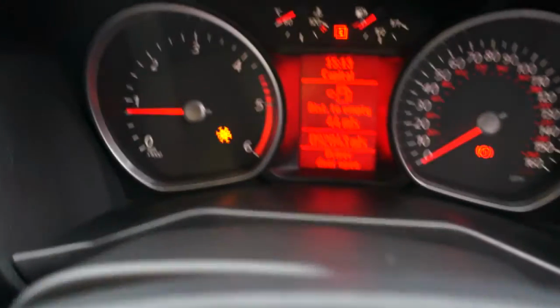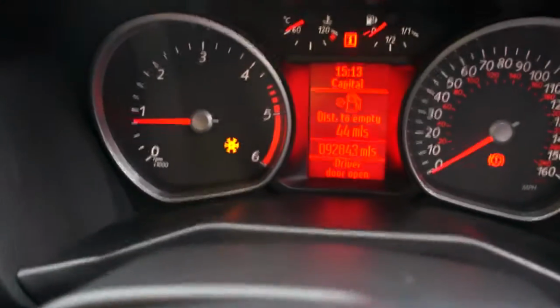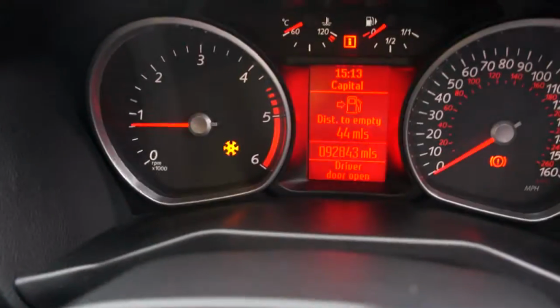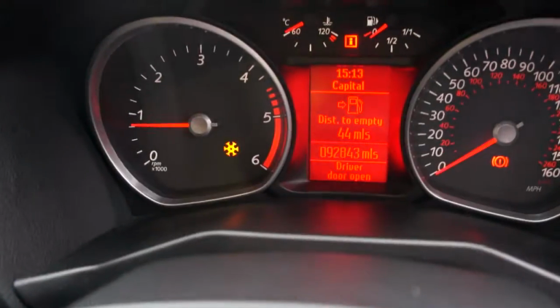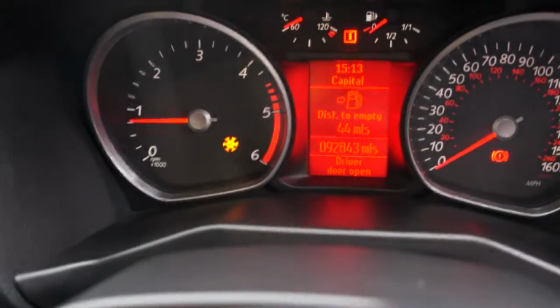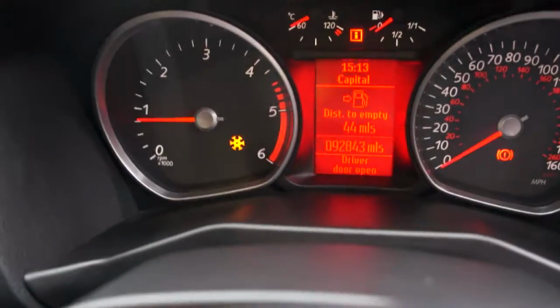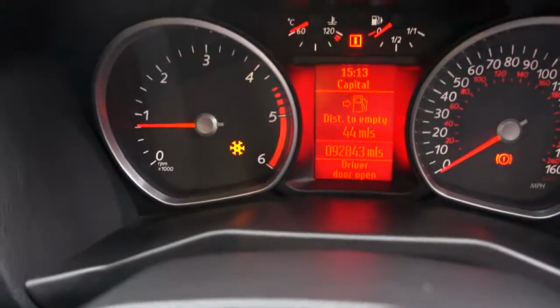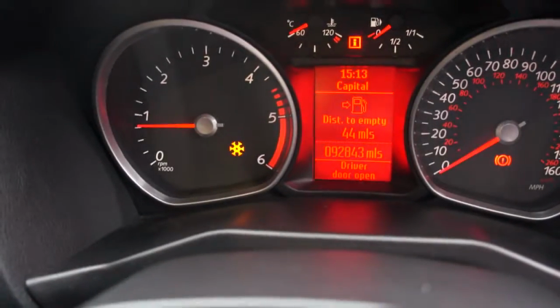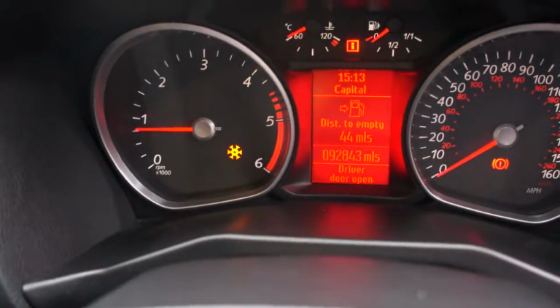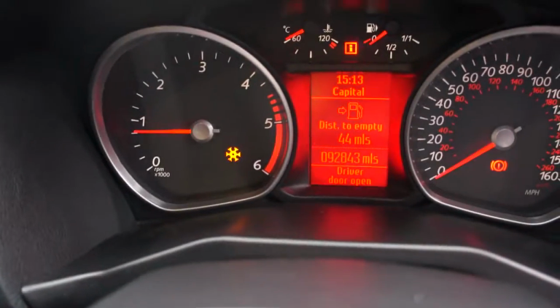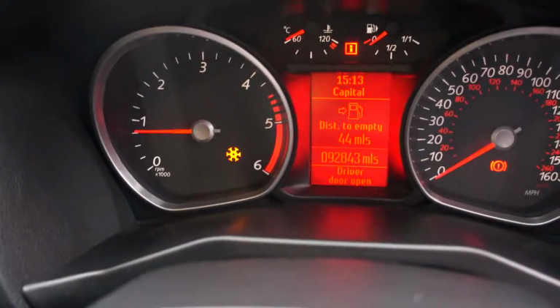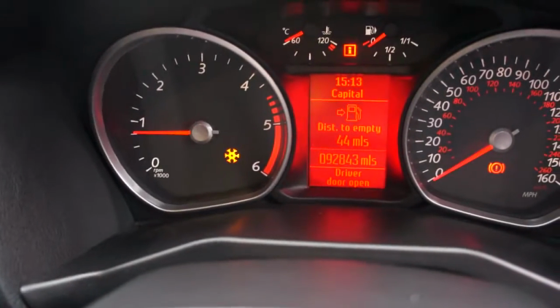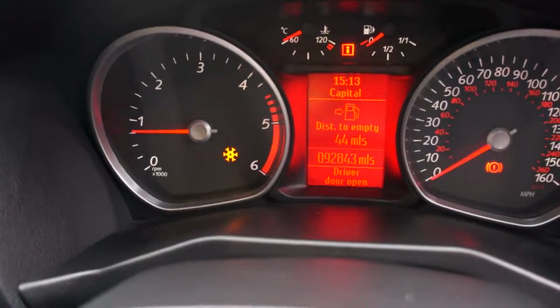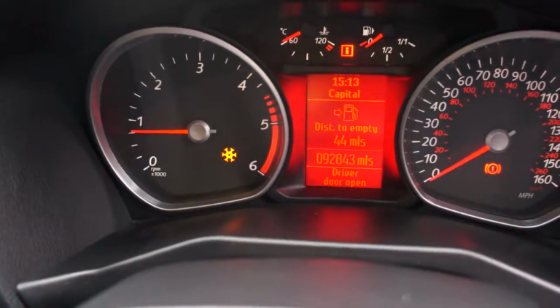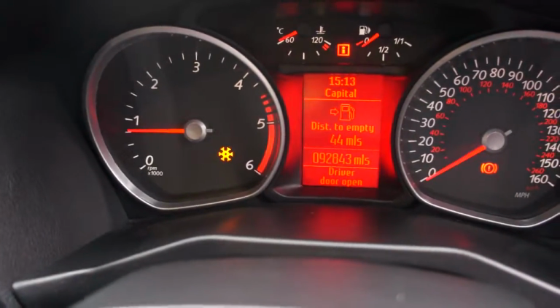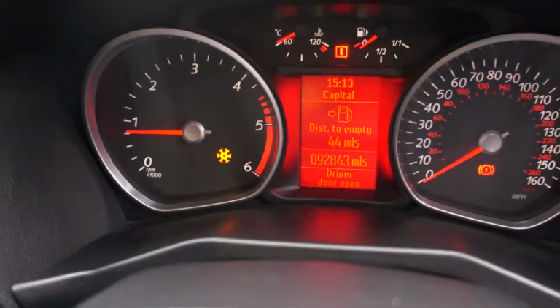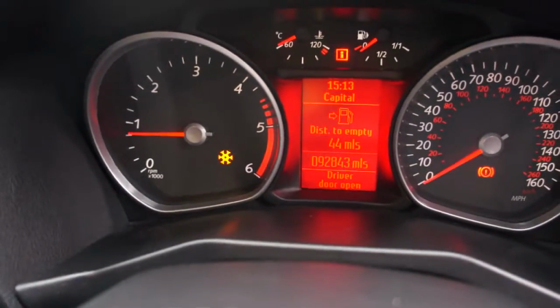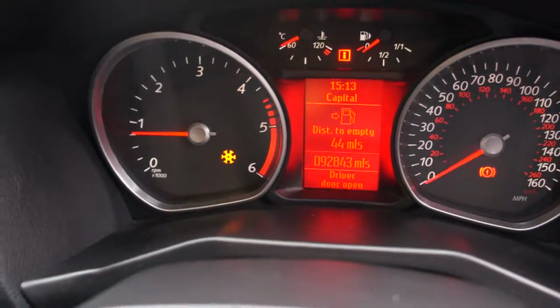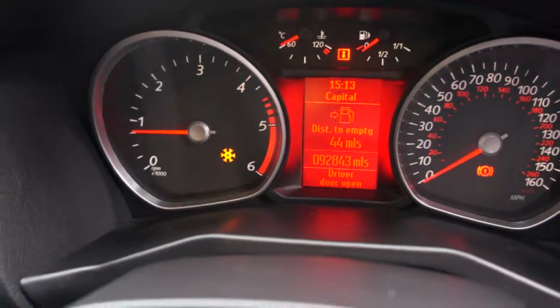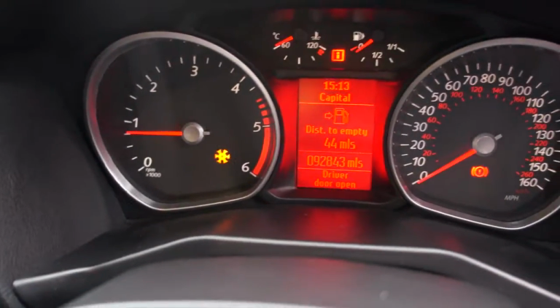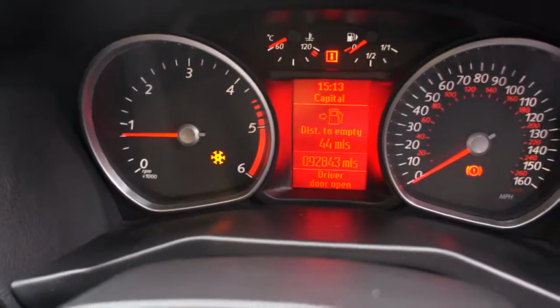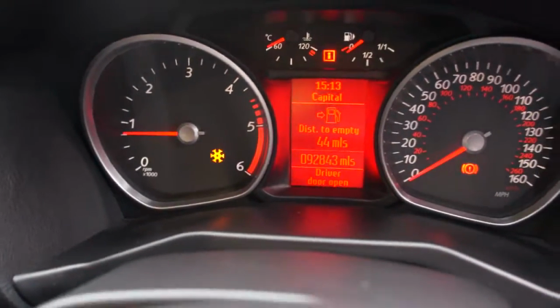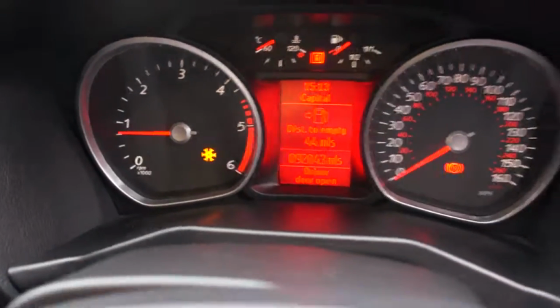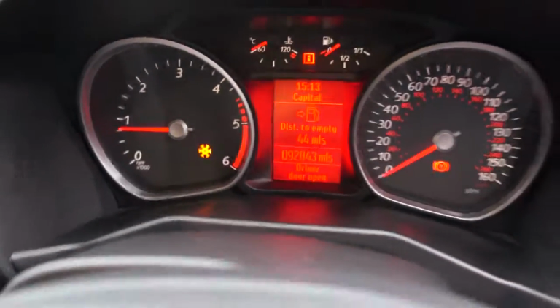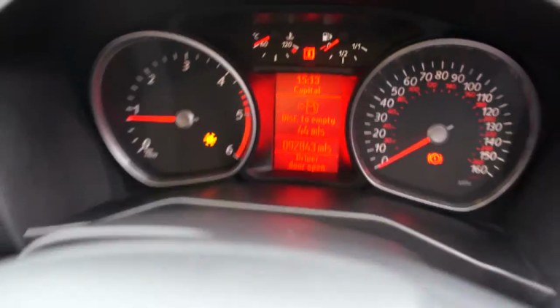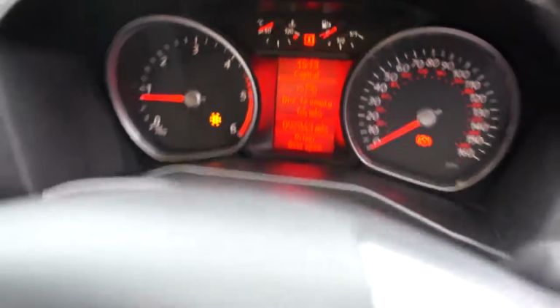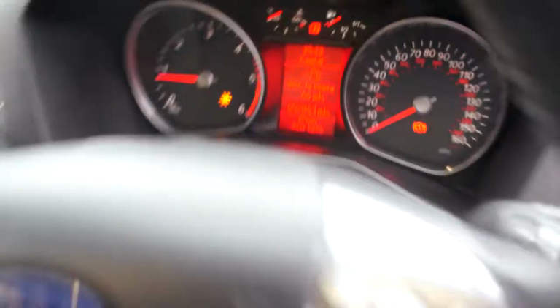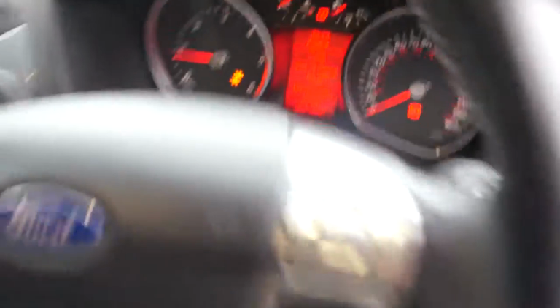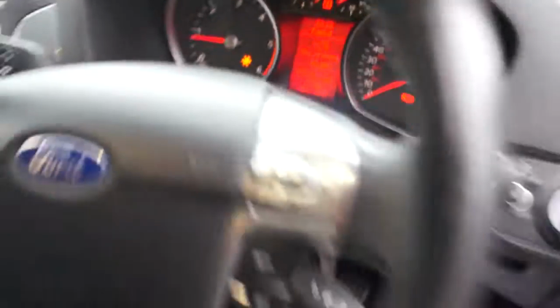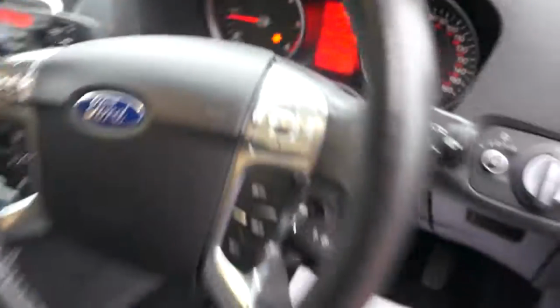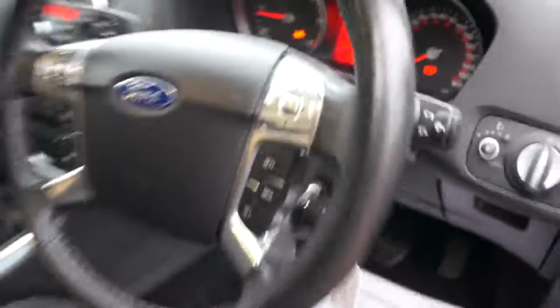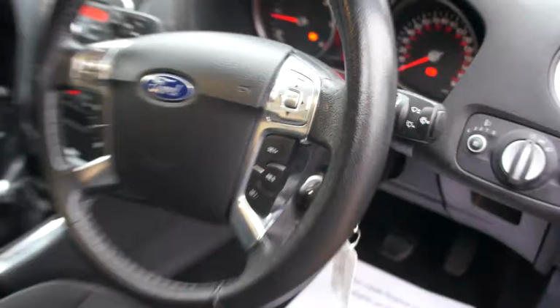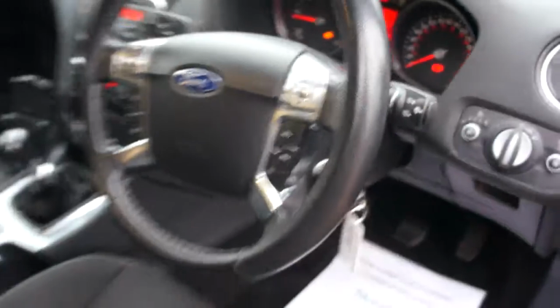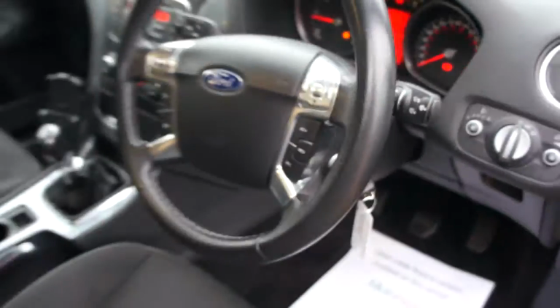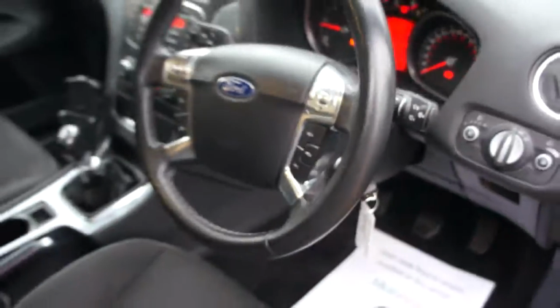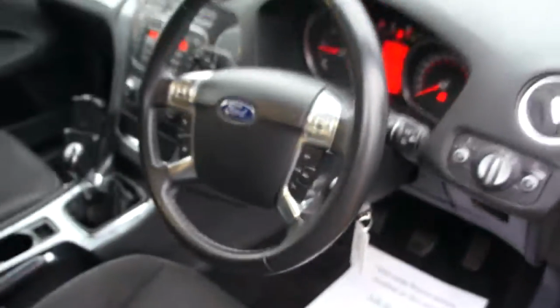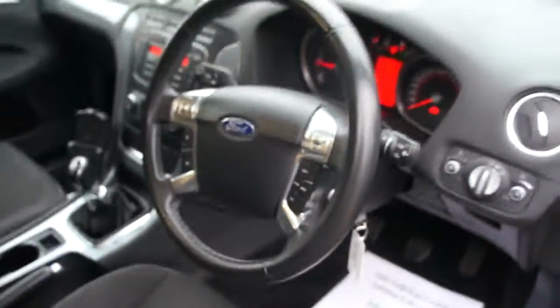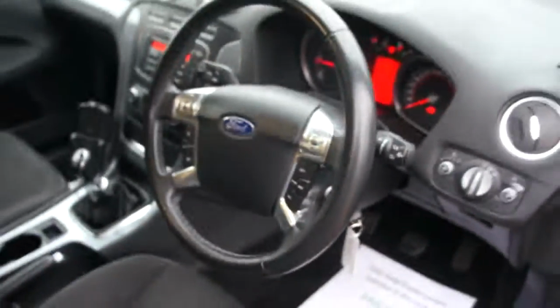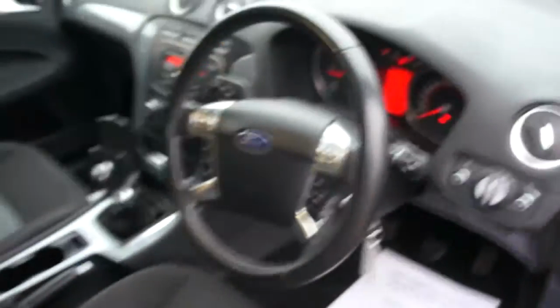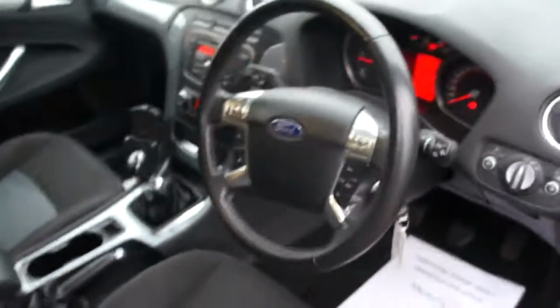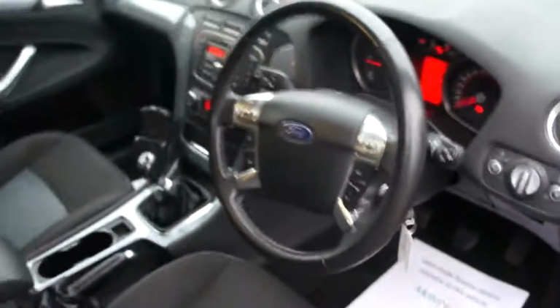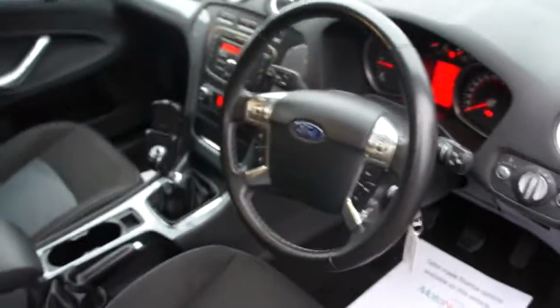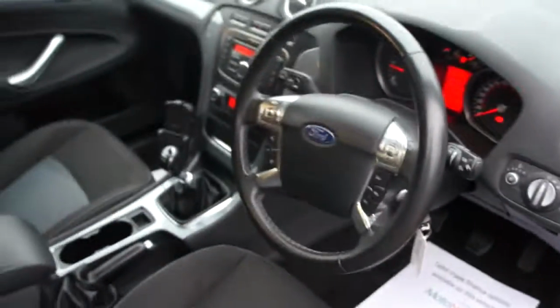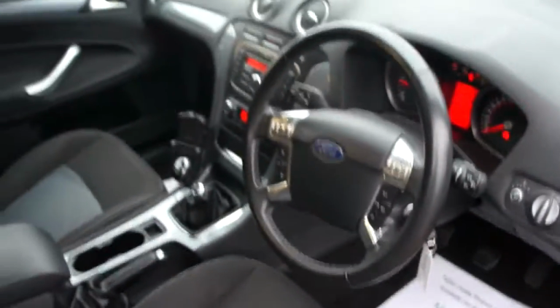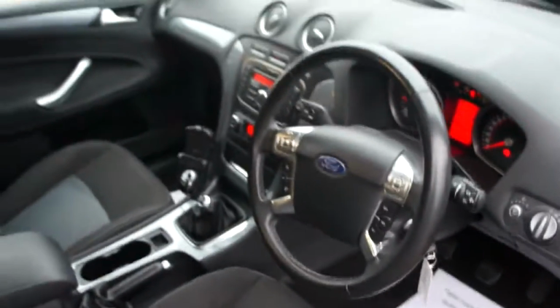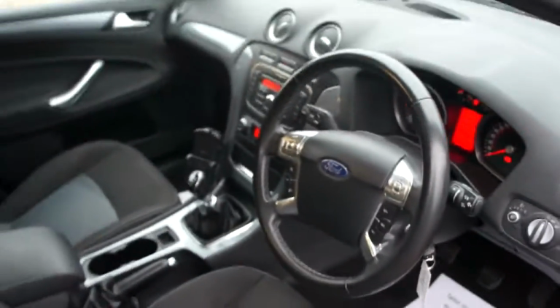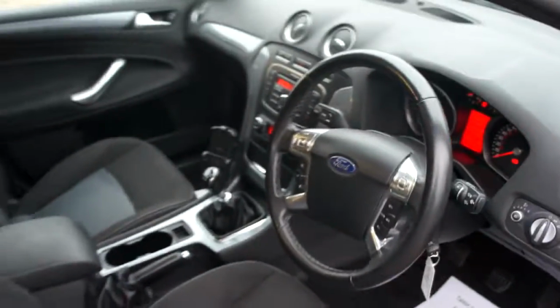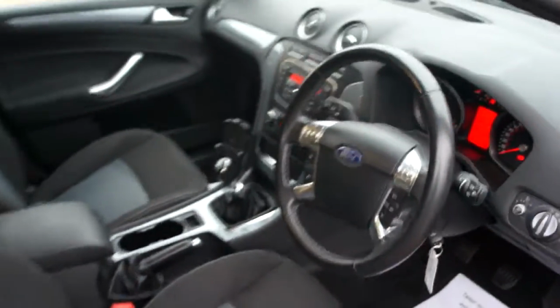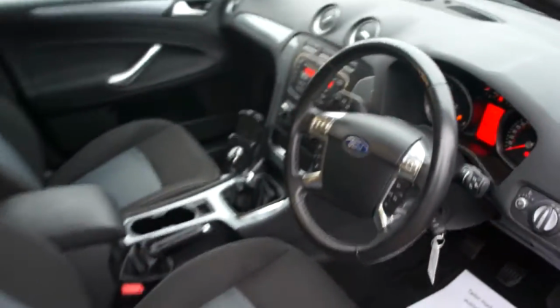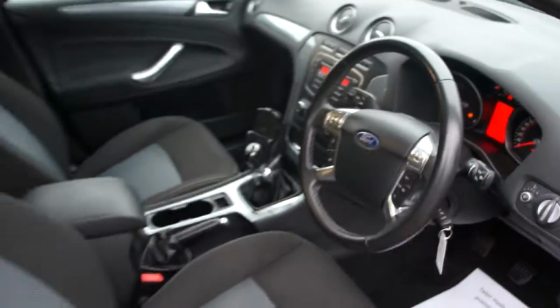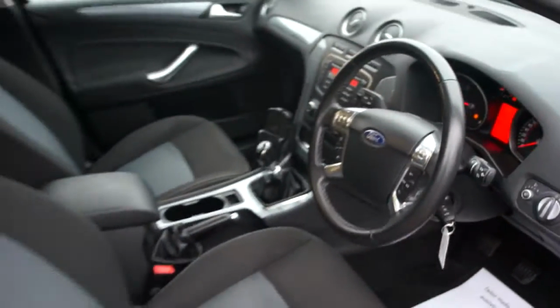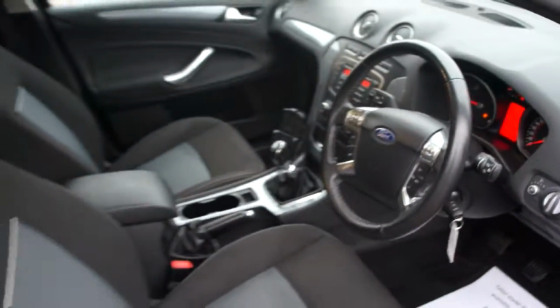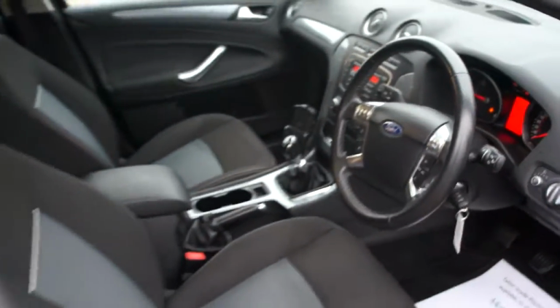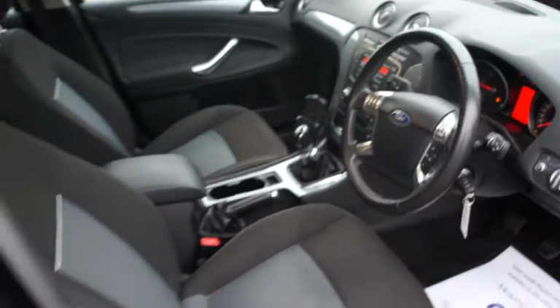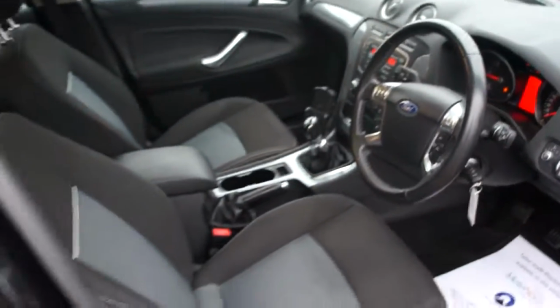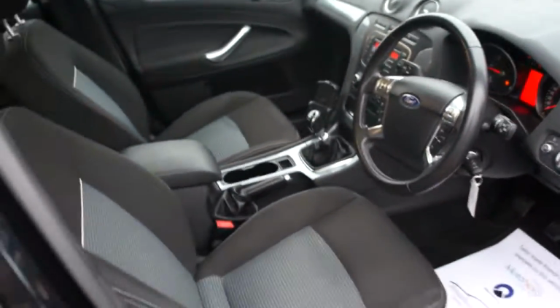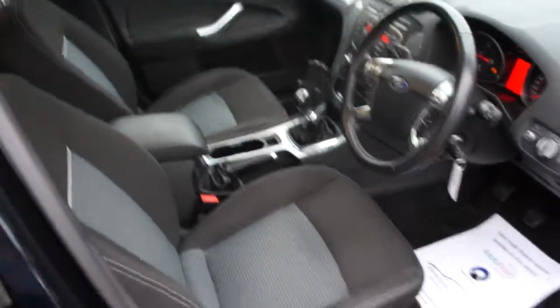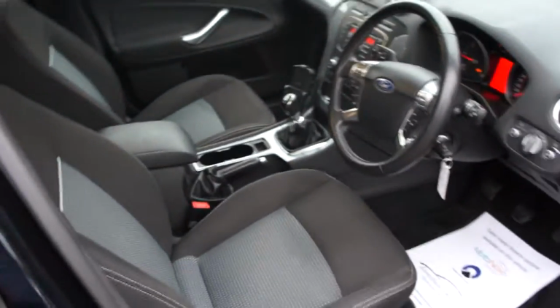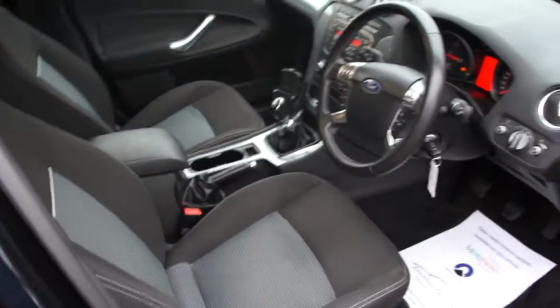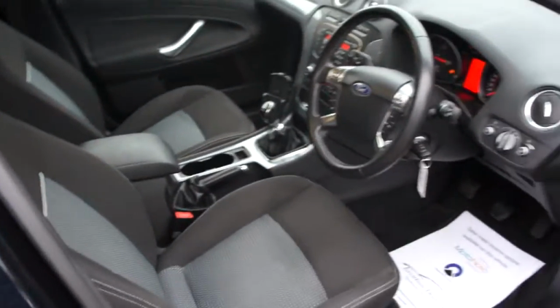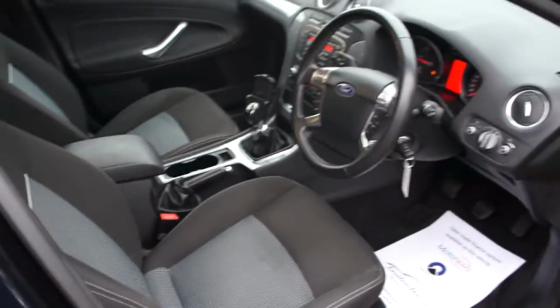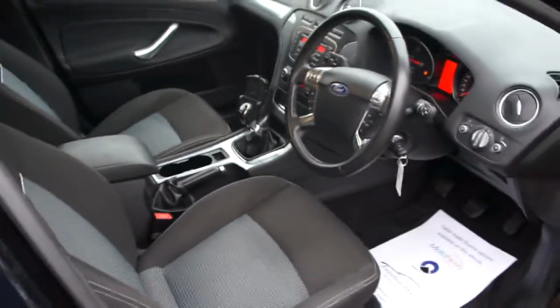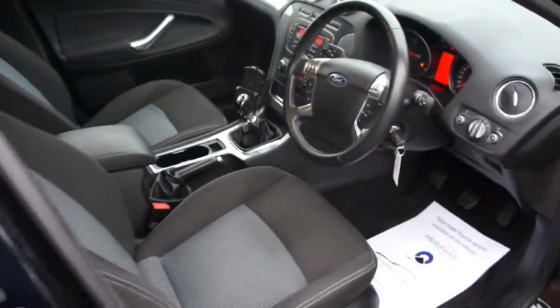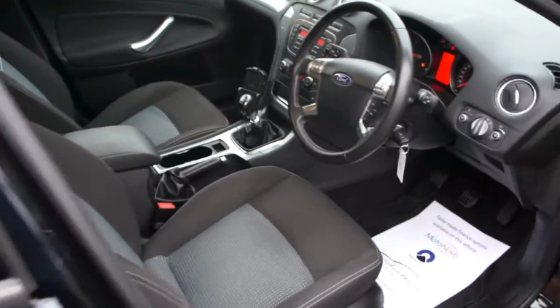Mileage: 92,800. The frost light has just come on because it's probably just hit less than 4 degrees.